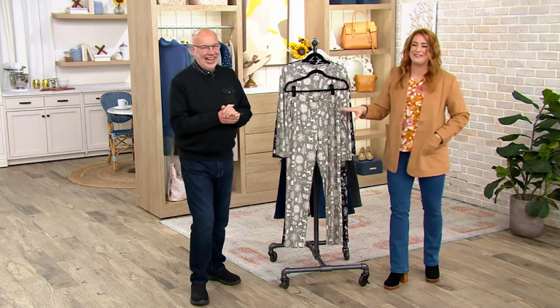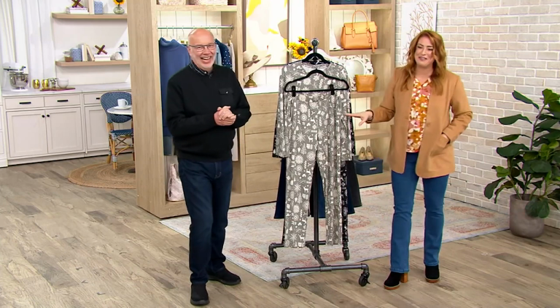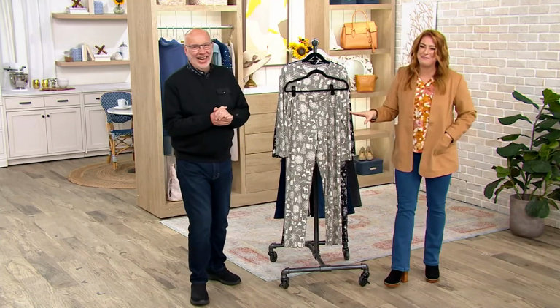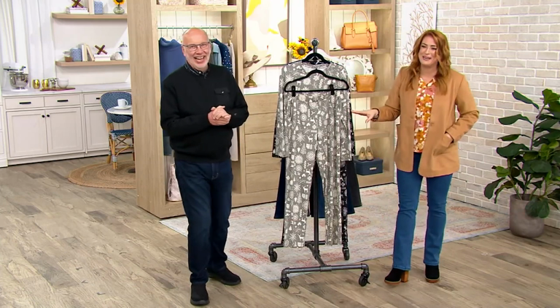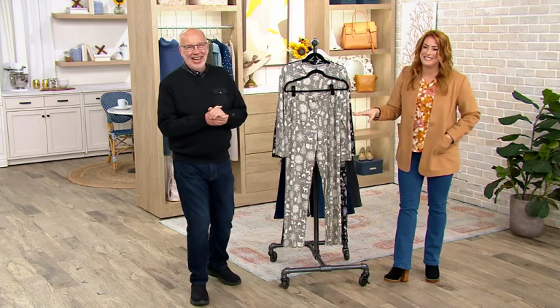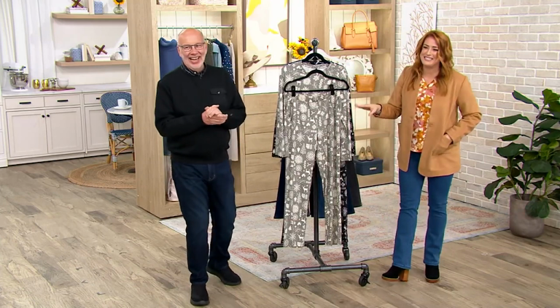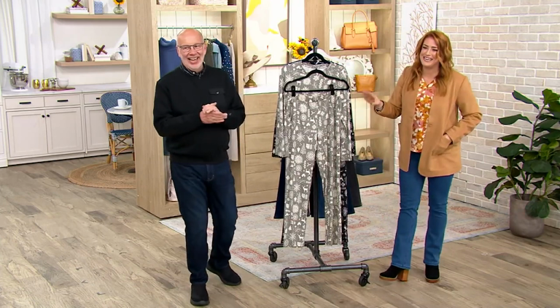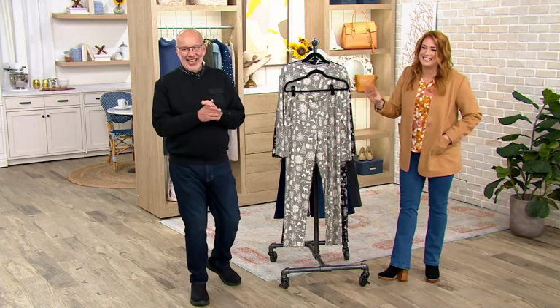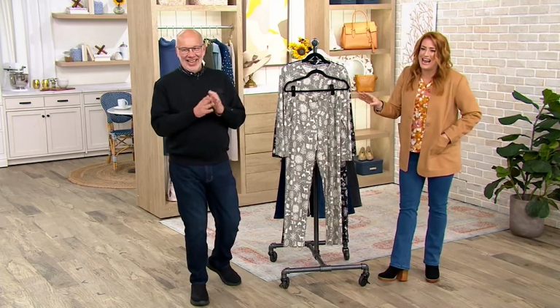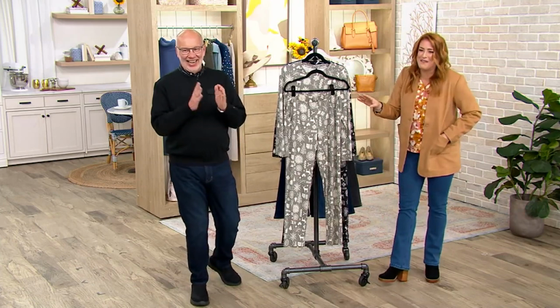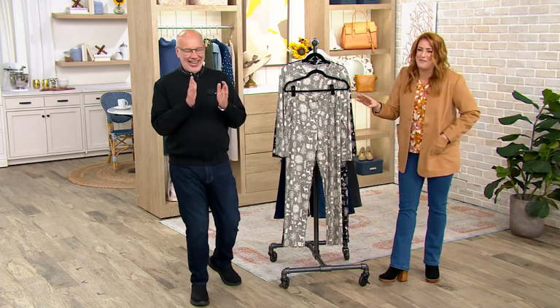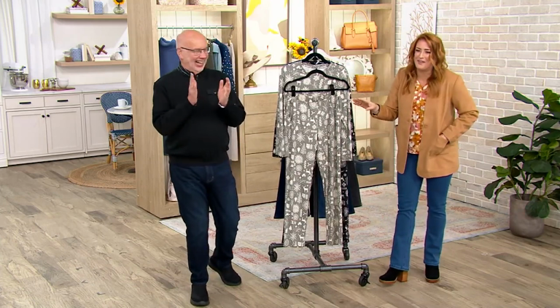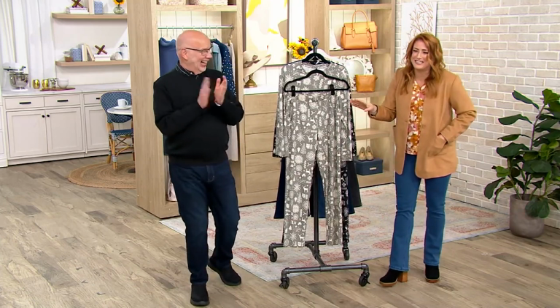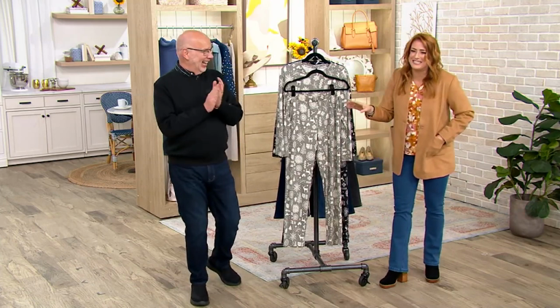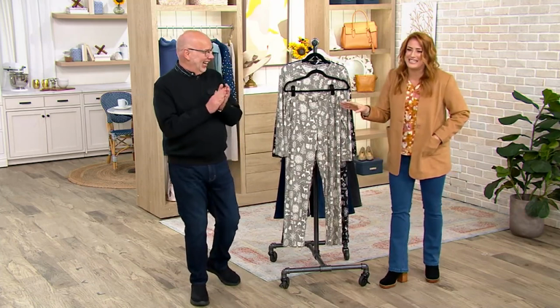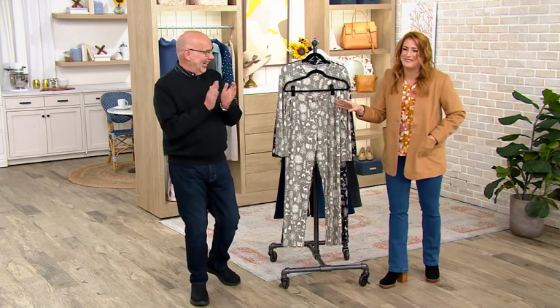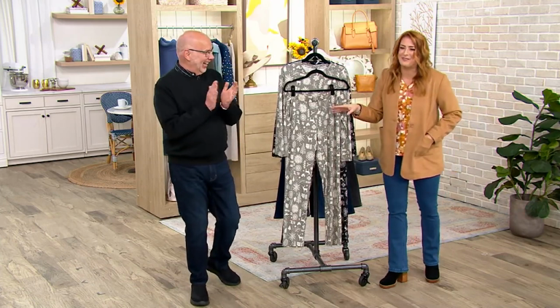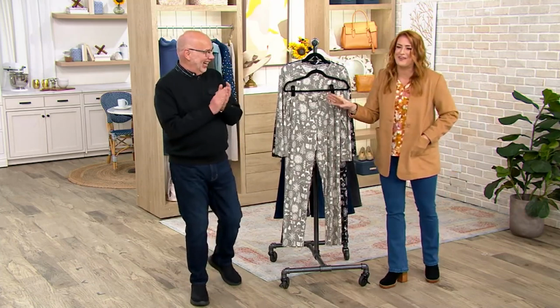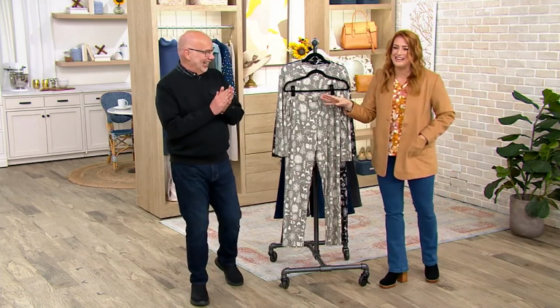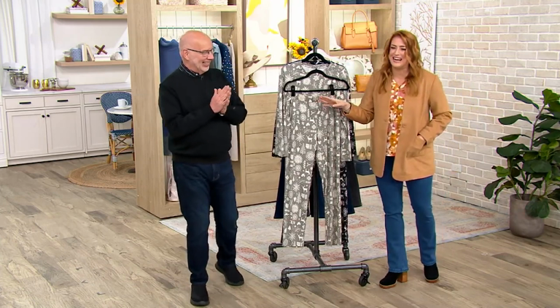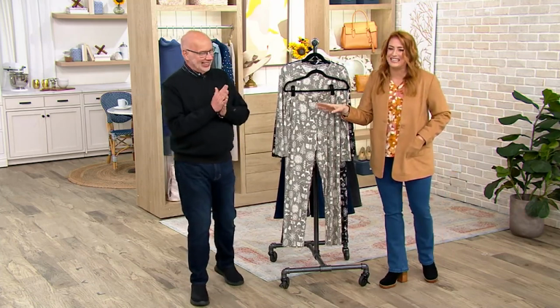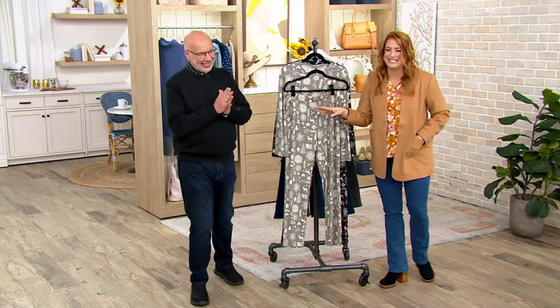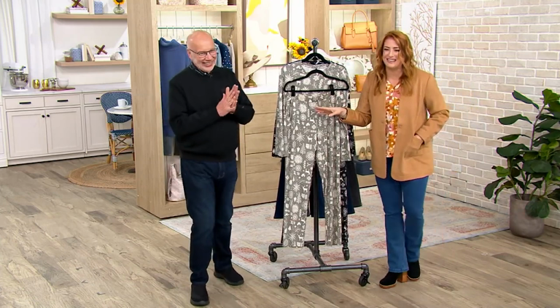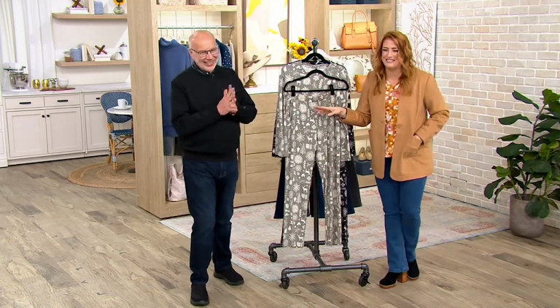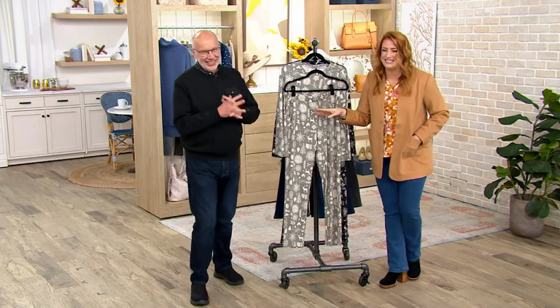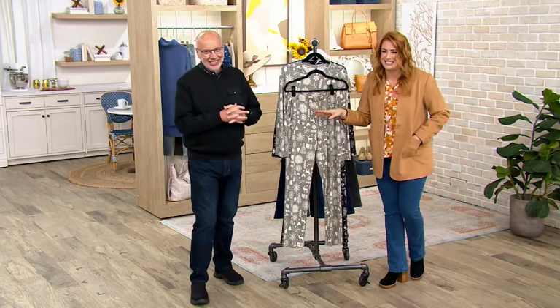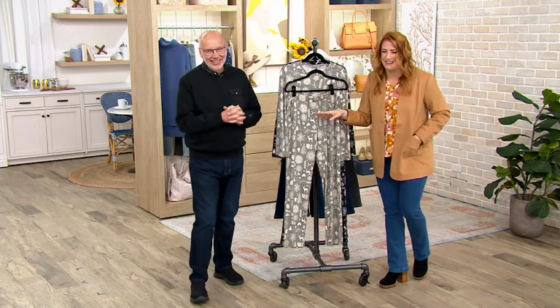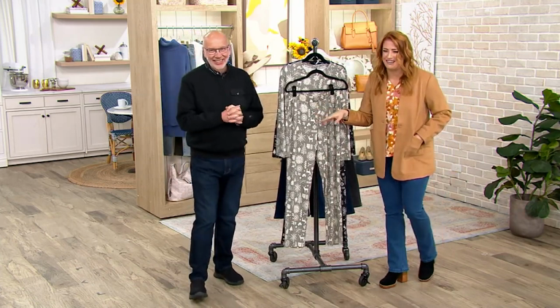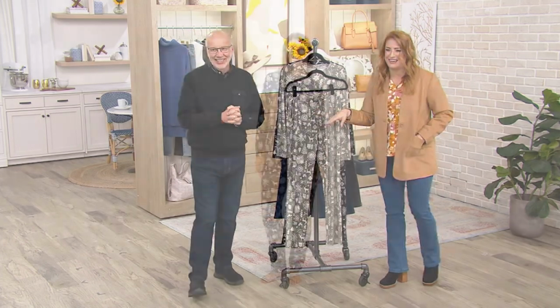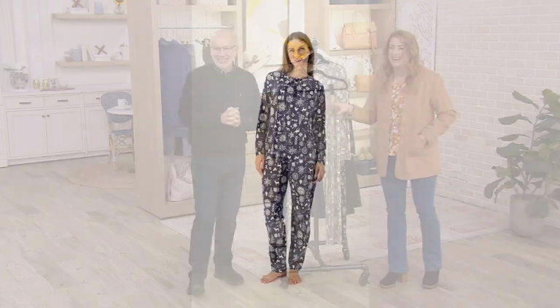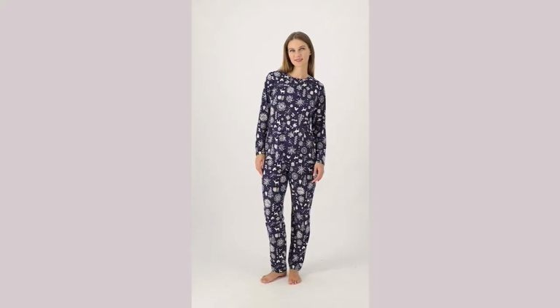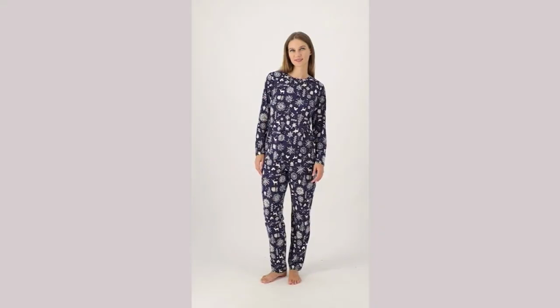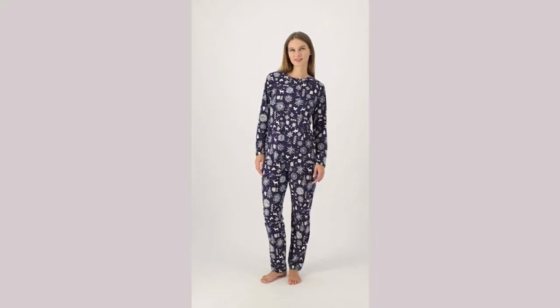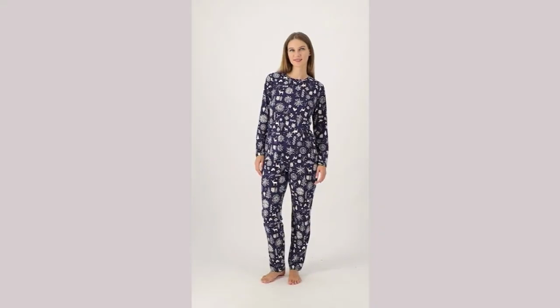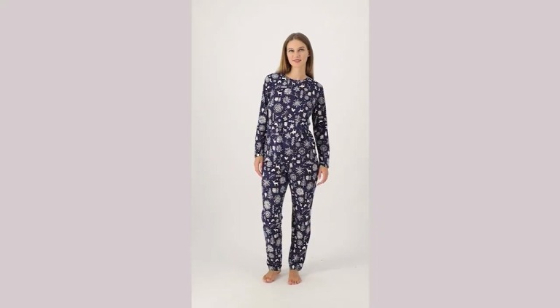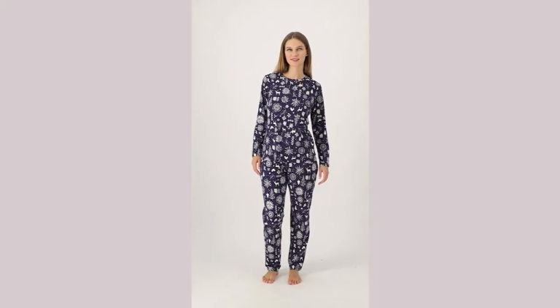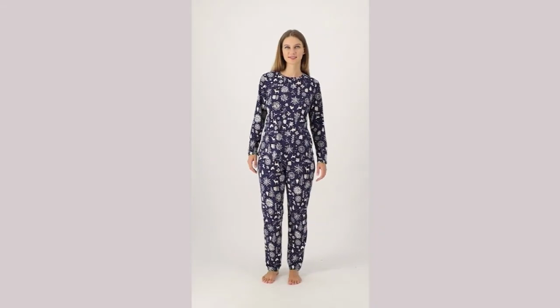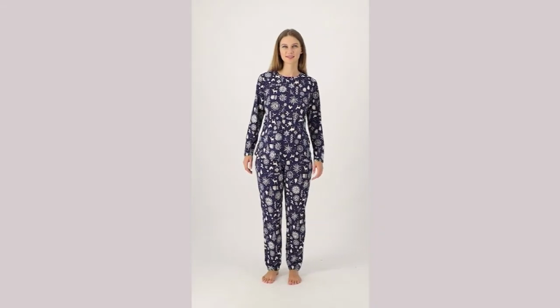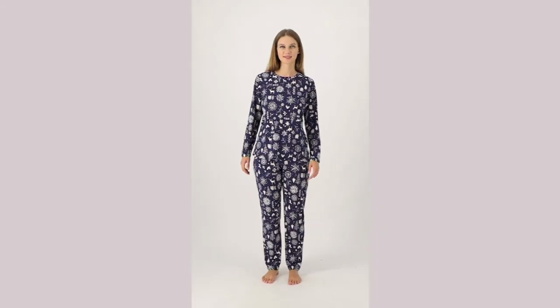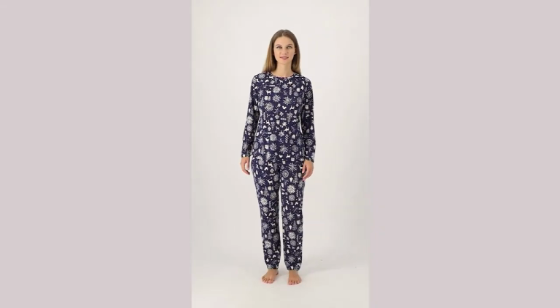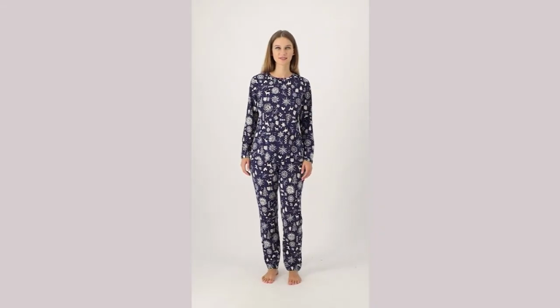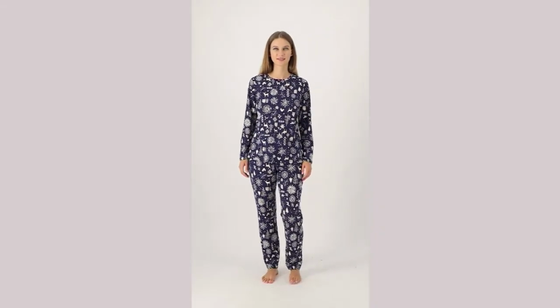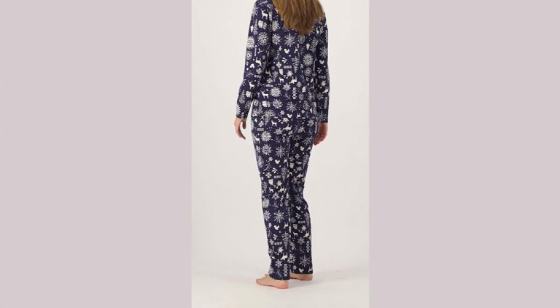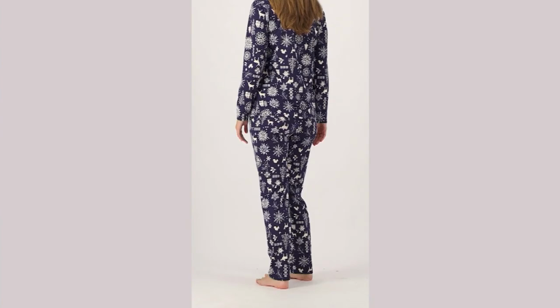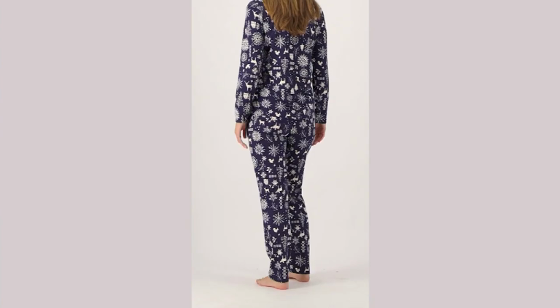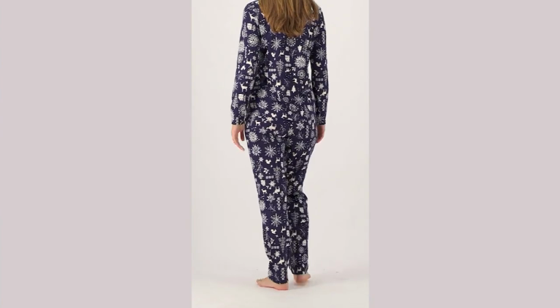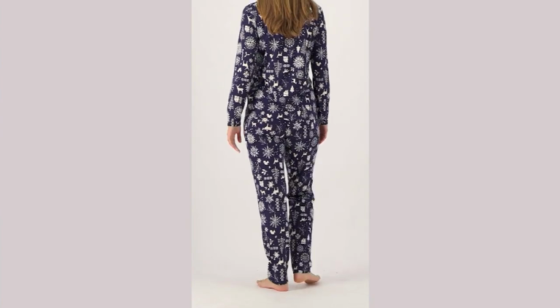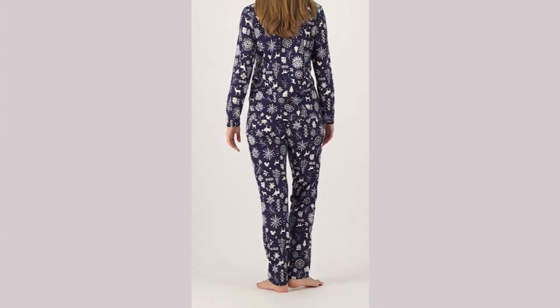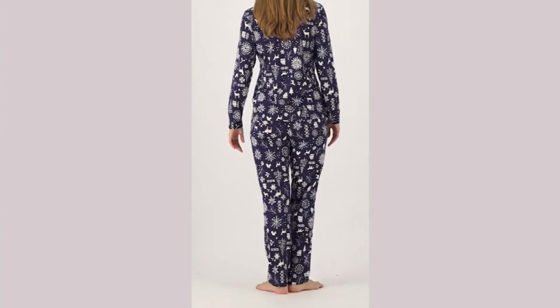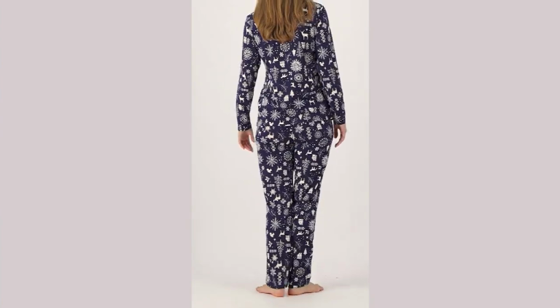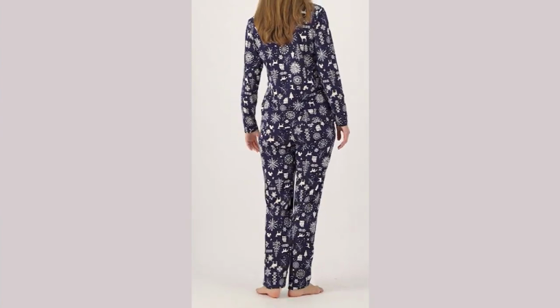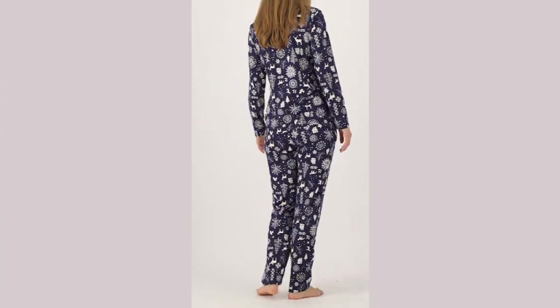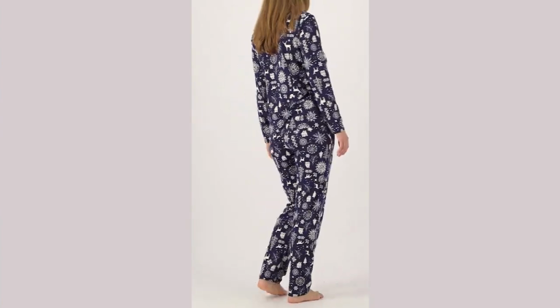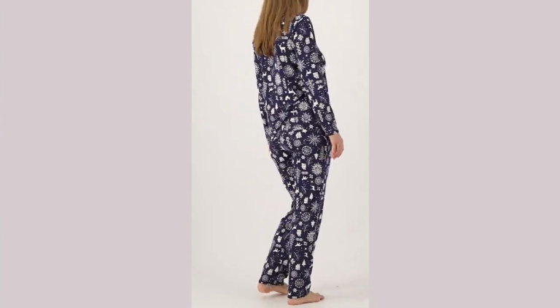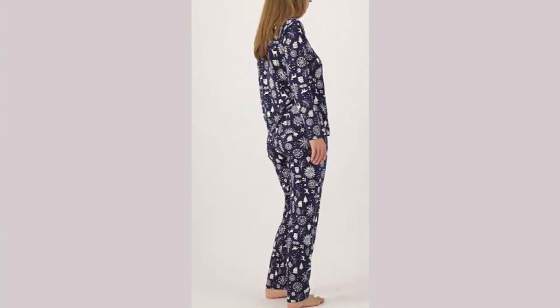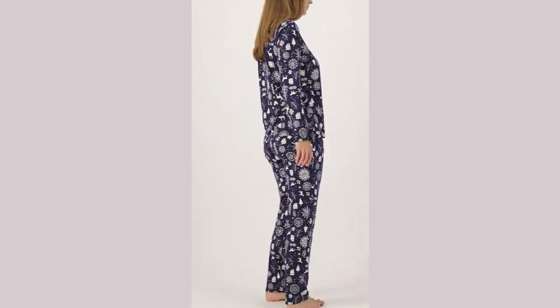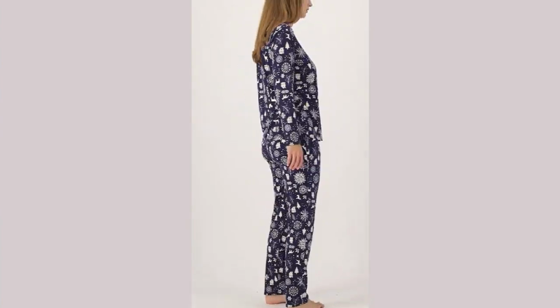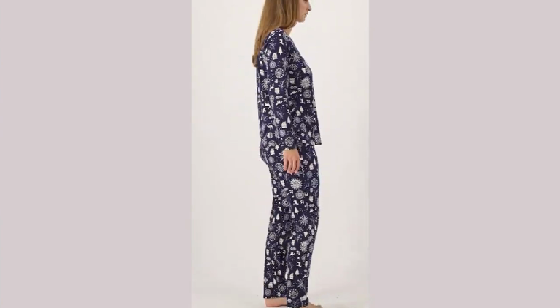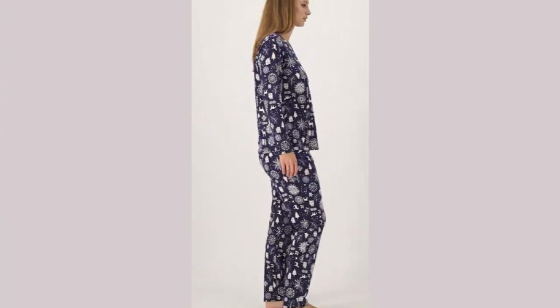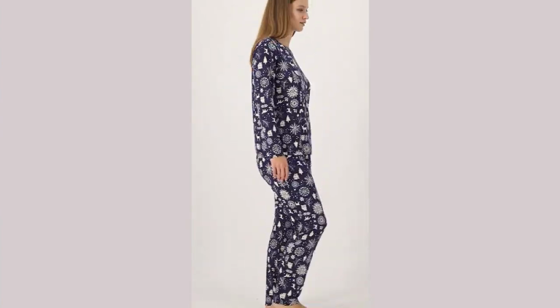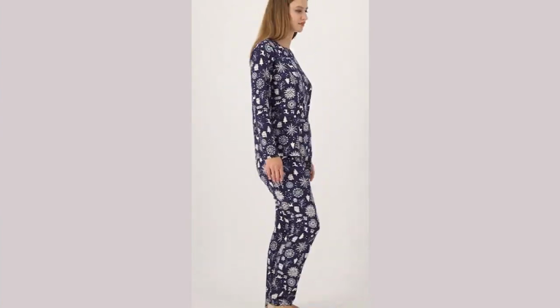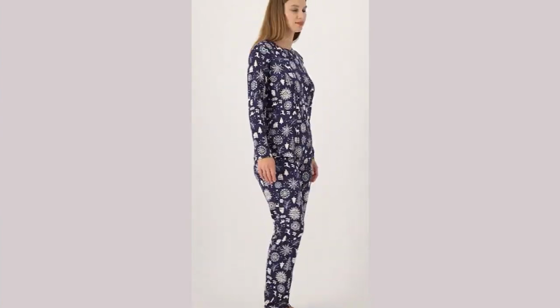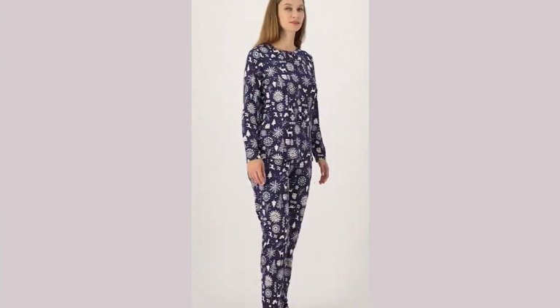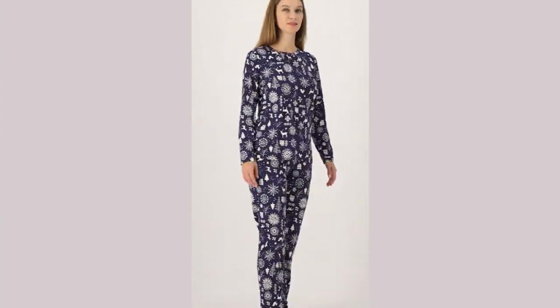So for the PJs, that is item number 8464-977. Under $40 — that's a clearance price, though. So when it's gone, it's gone for good.